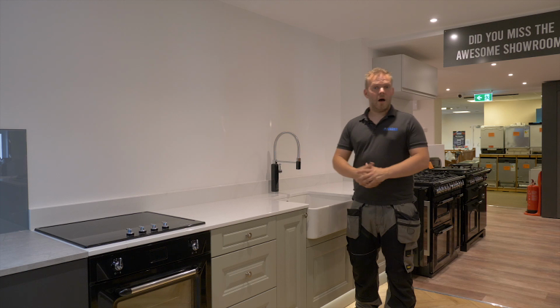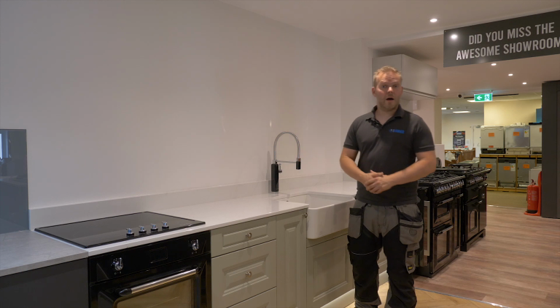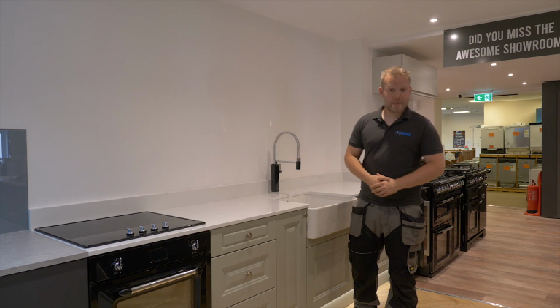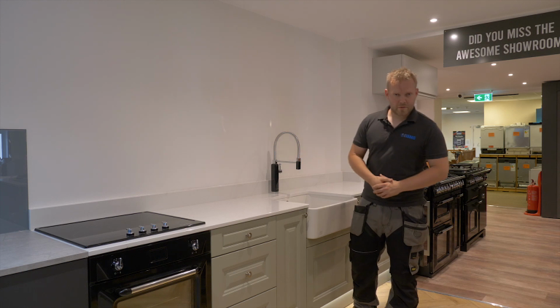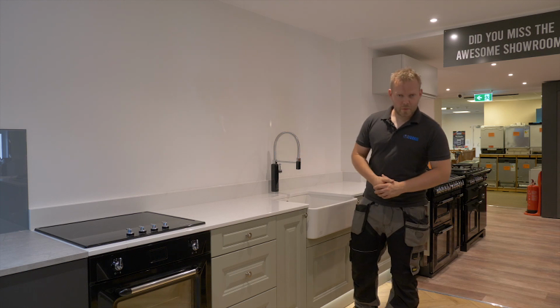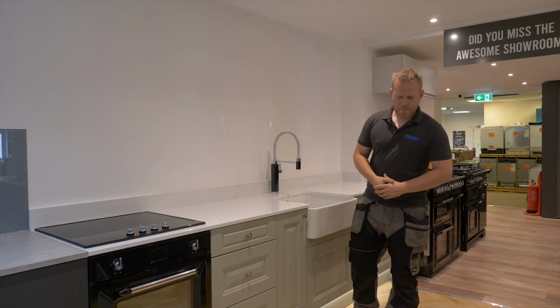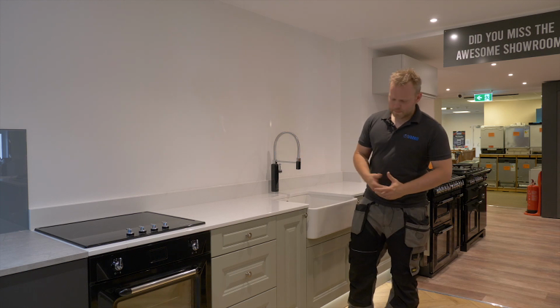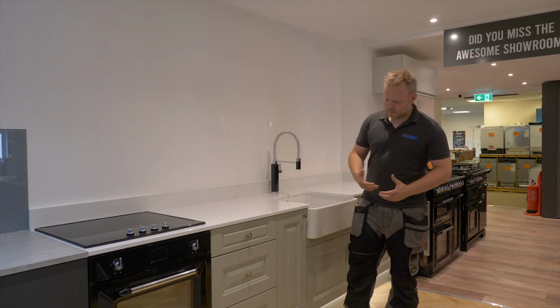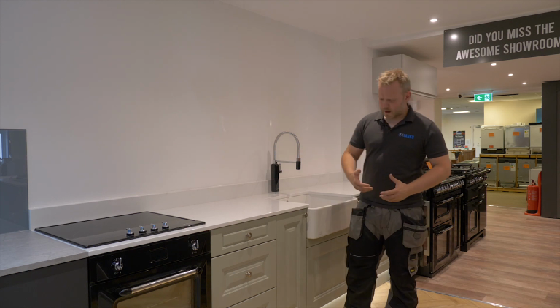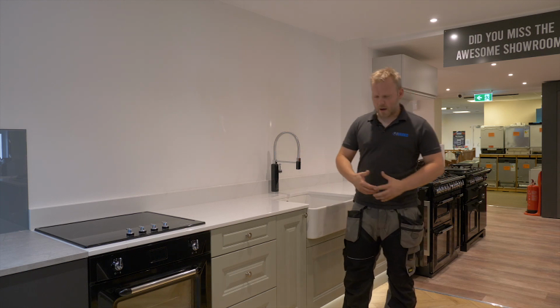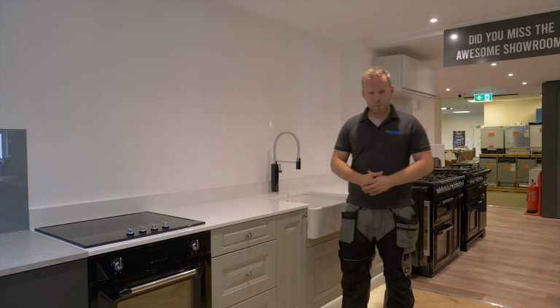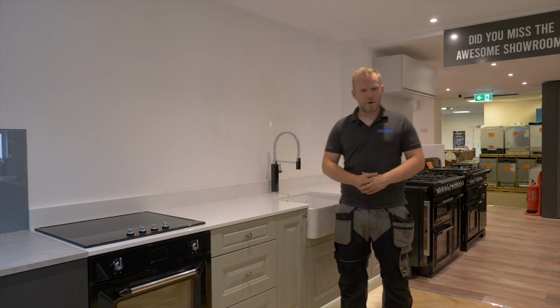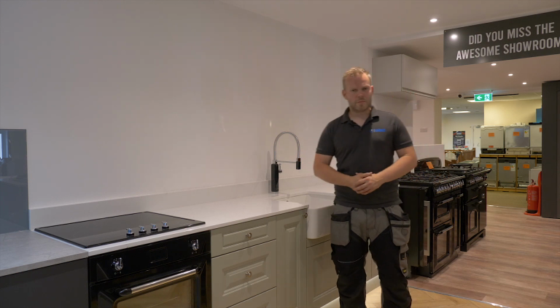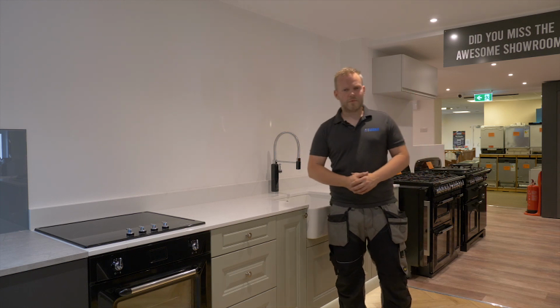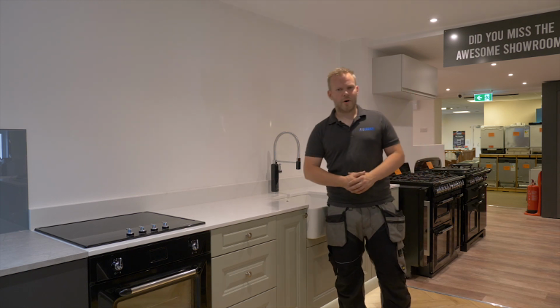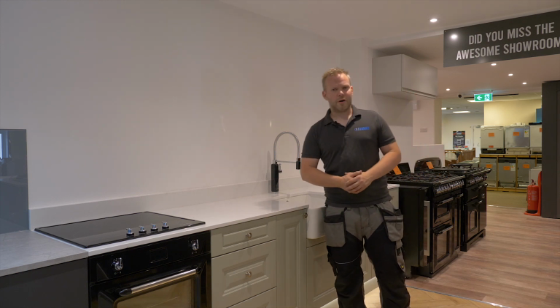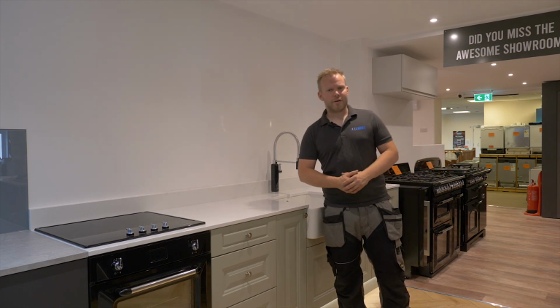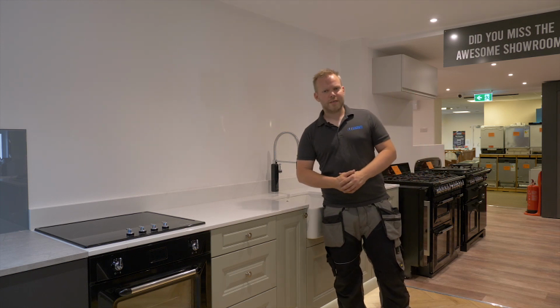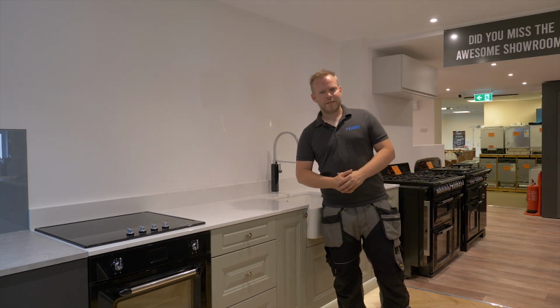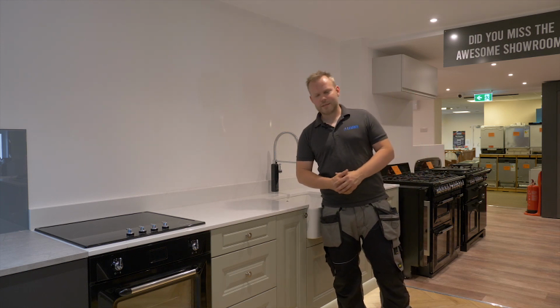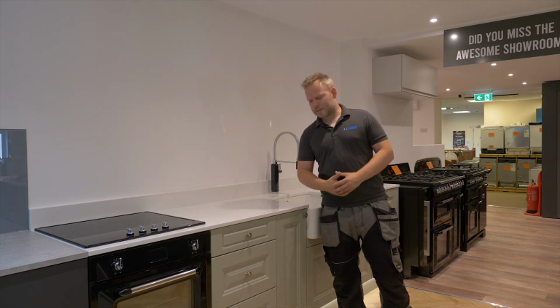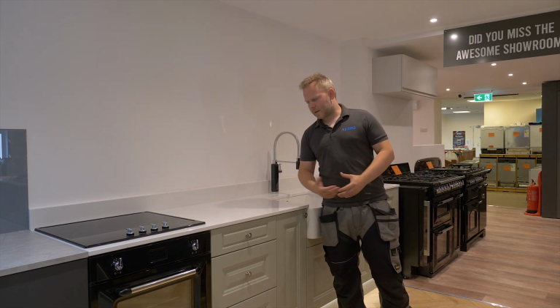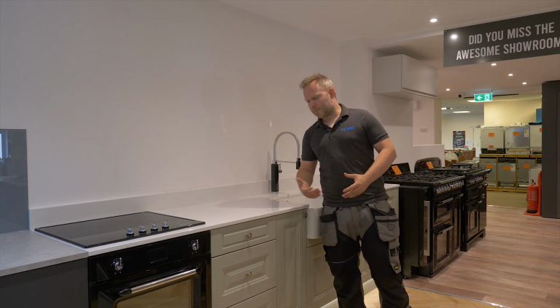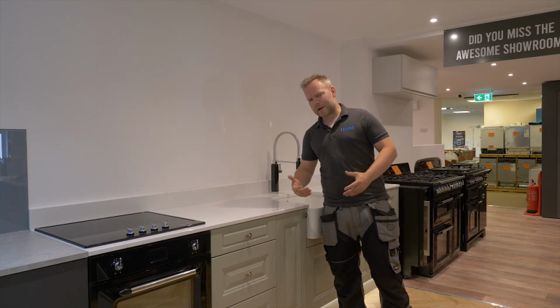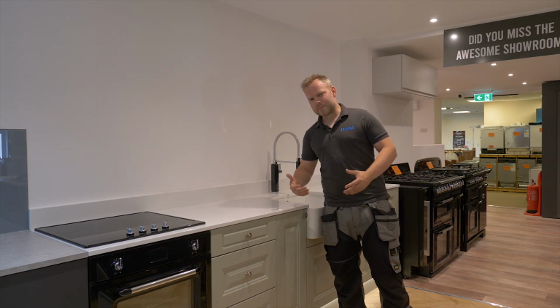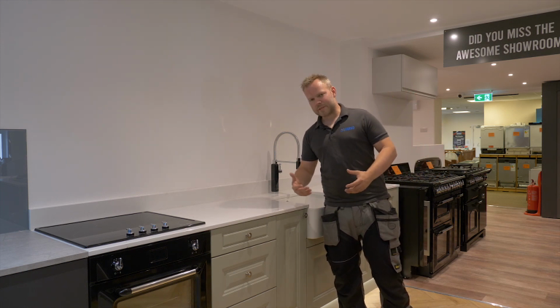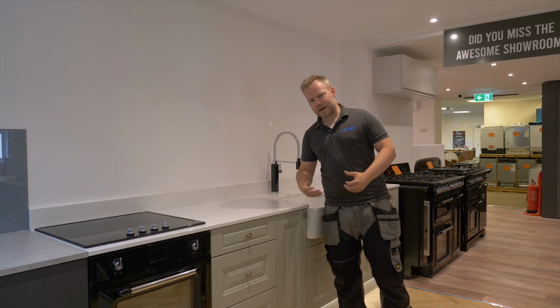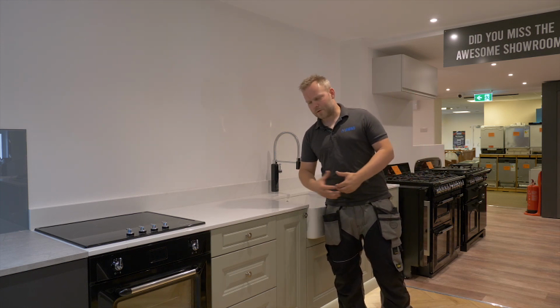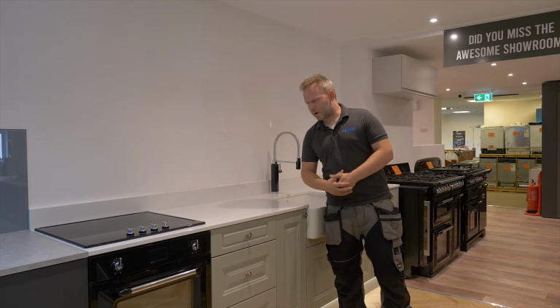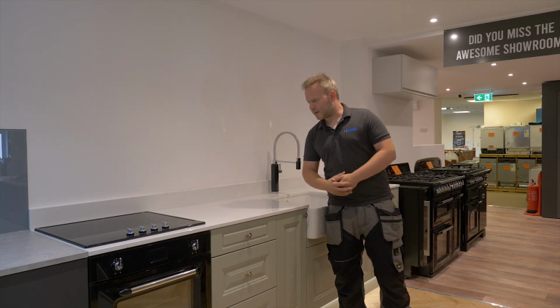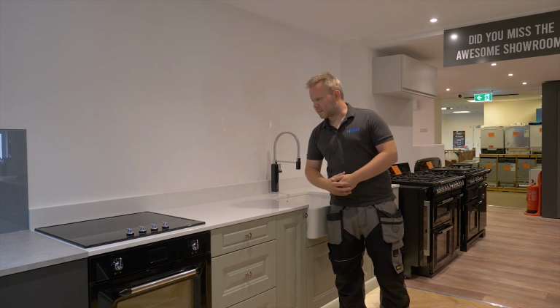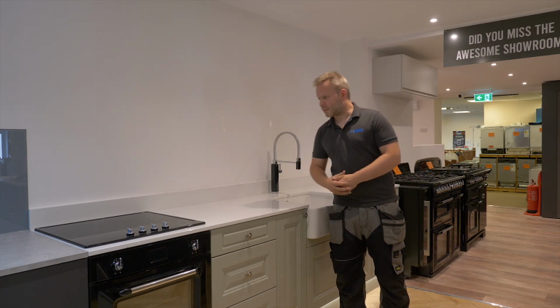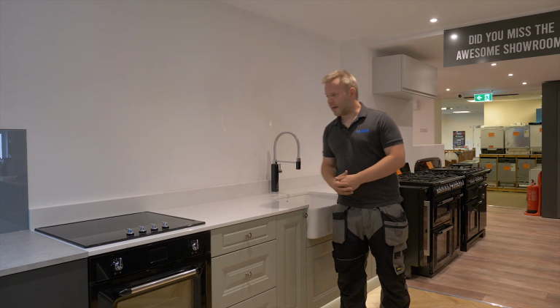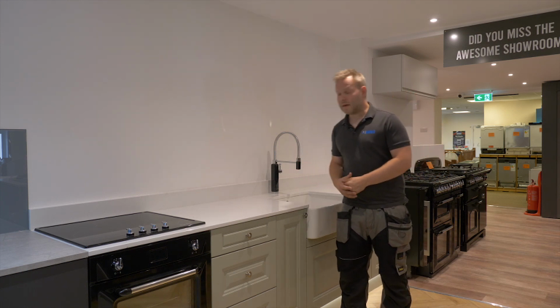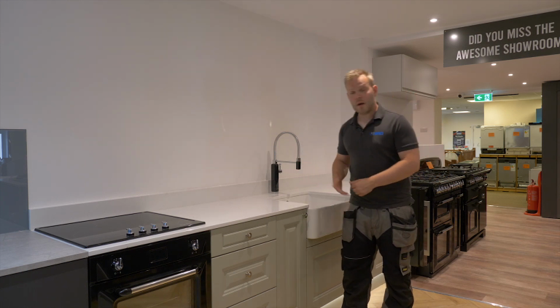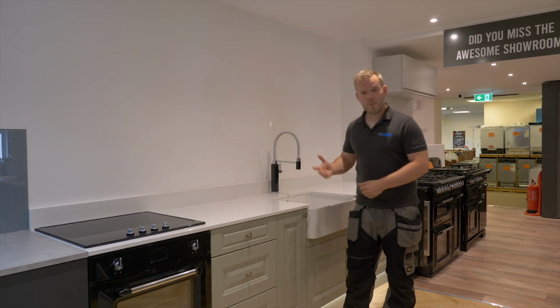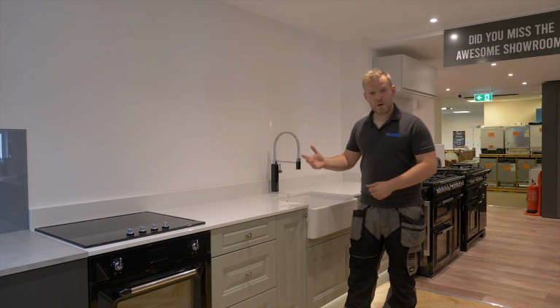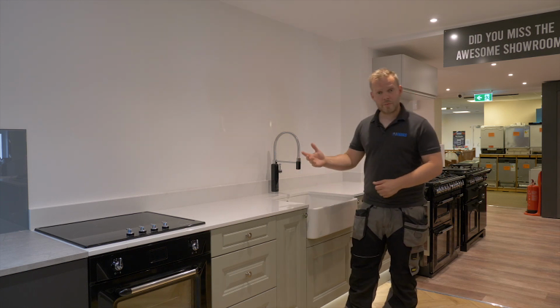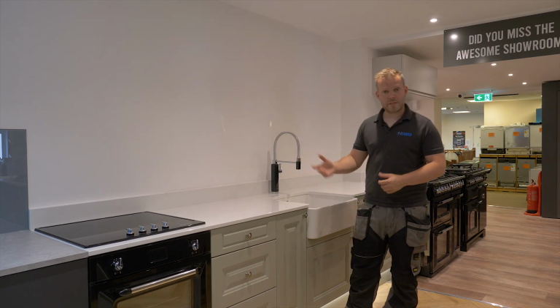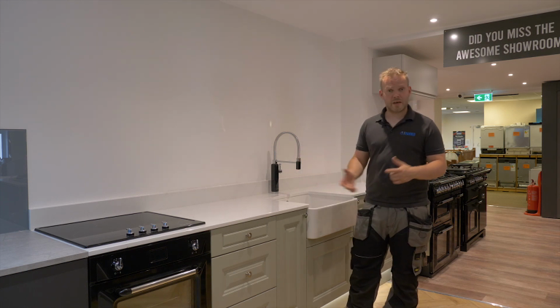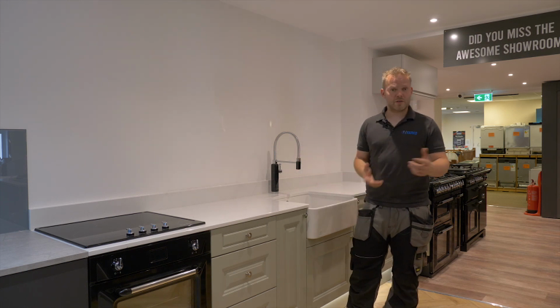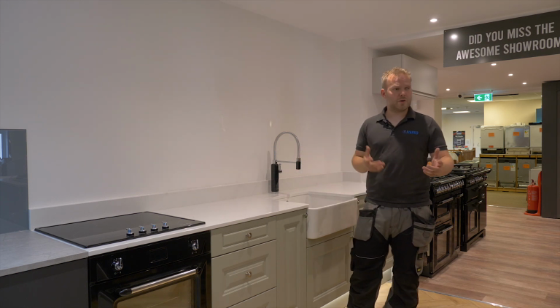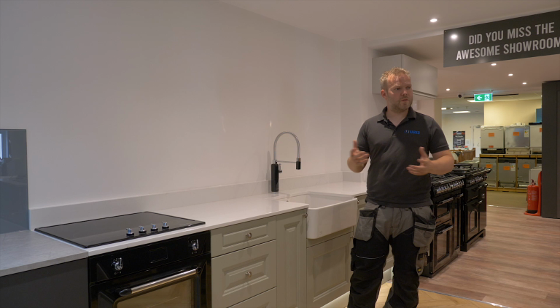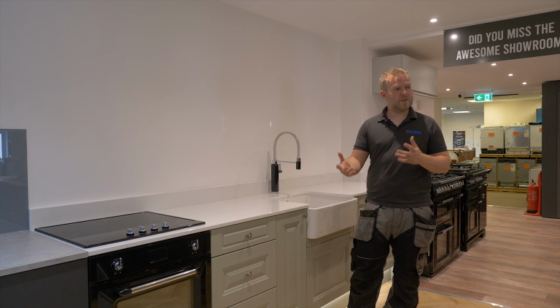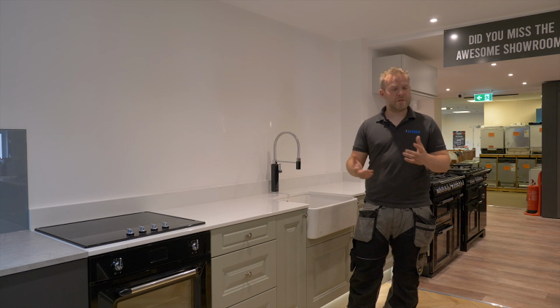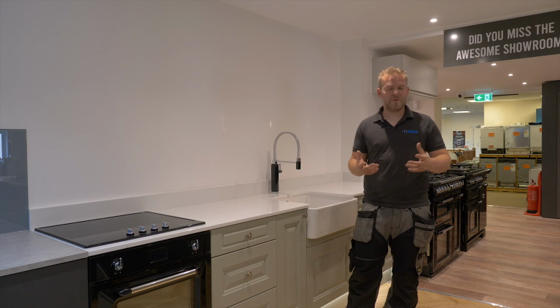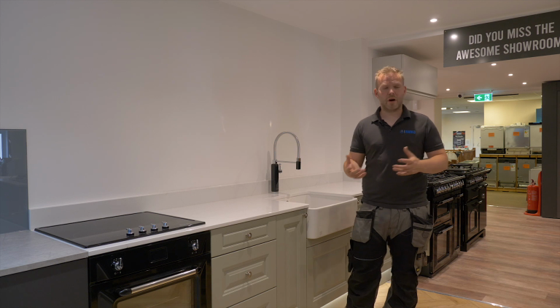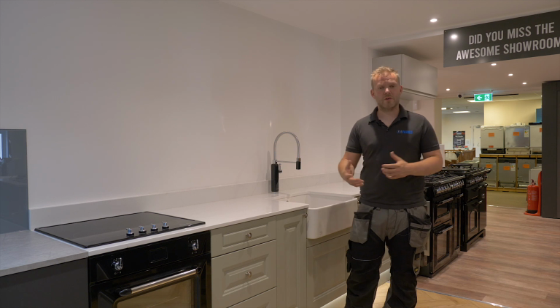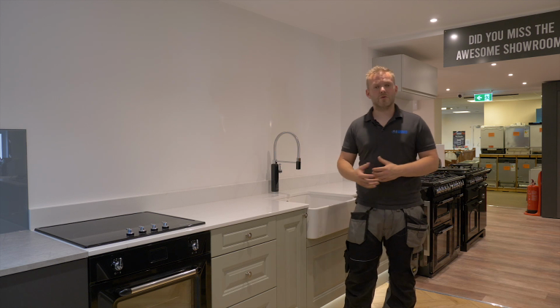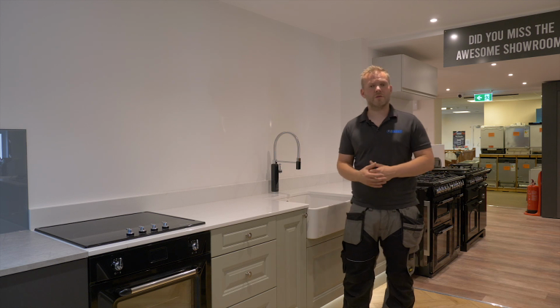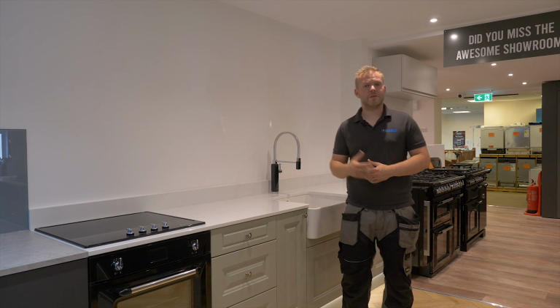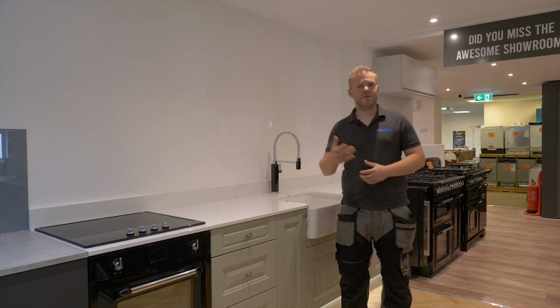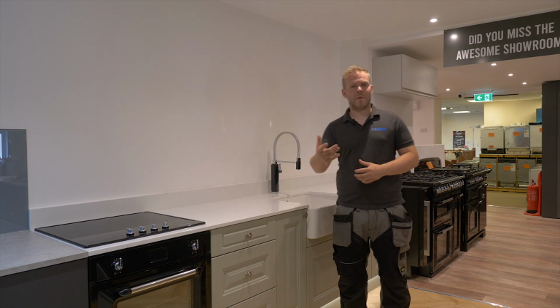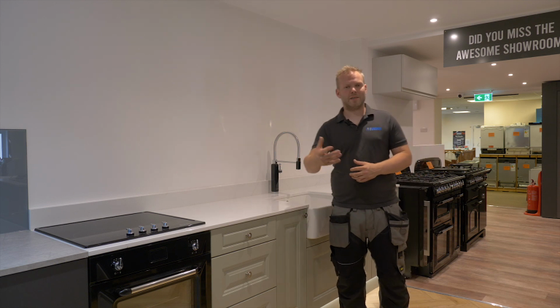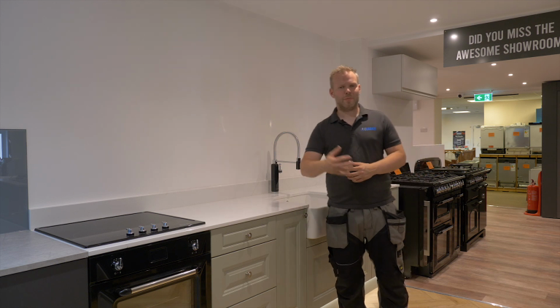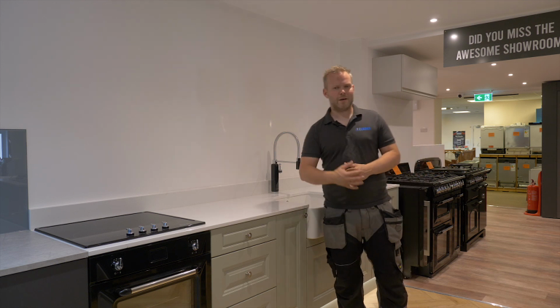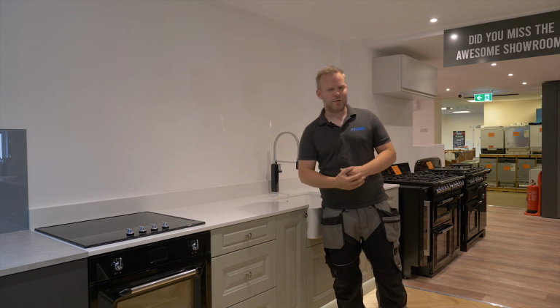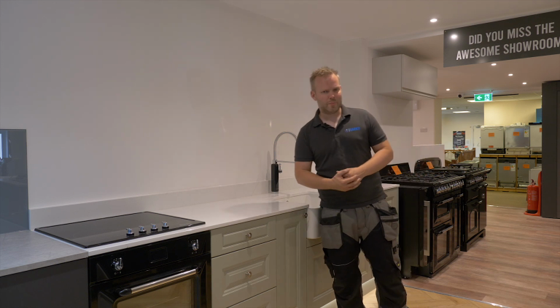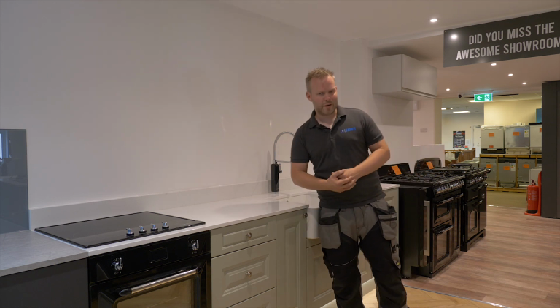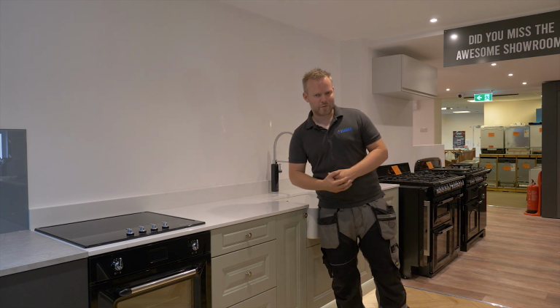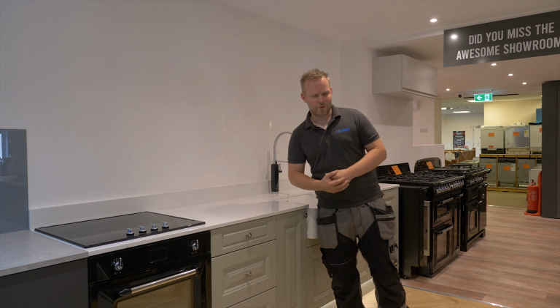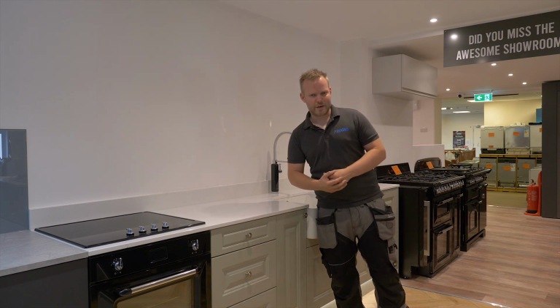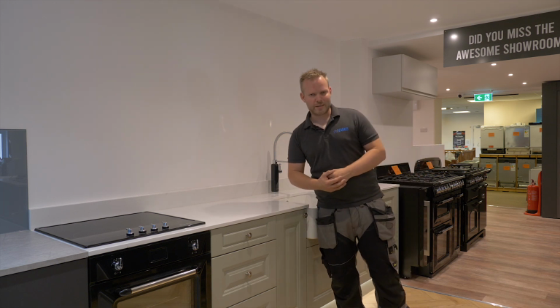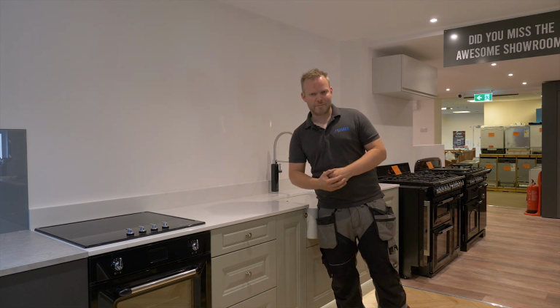Hi again everyone, welcome to Varco Kitchens. My name's Dale and today we're going to be touching on the different kinds of choices of splashback you can pick for your kitchen.